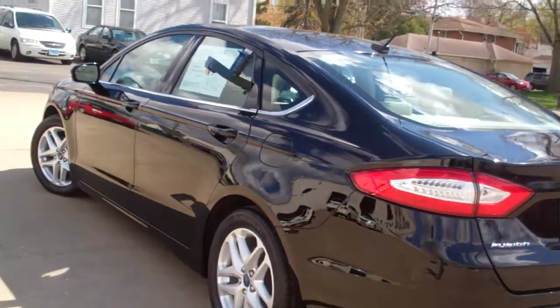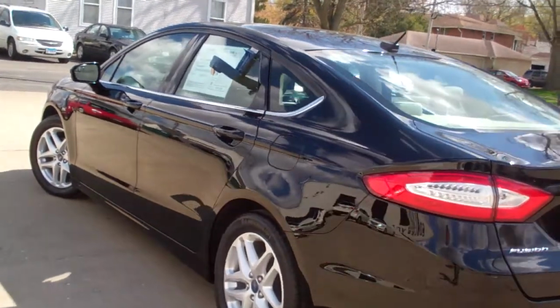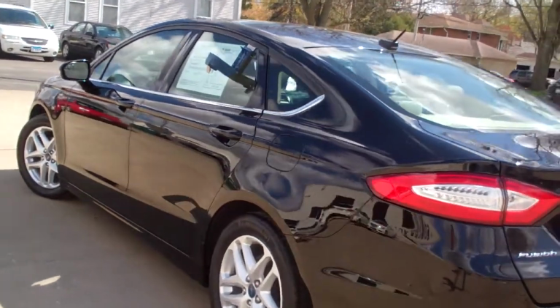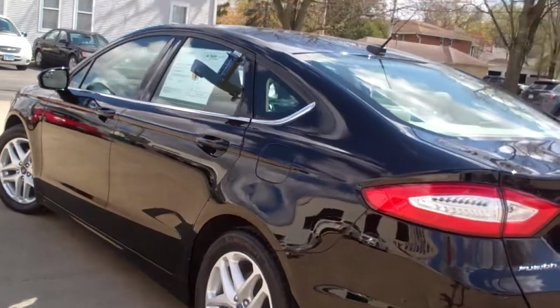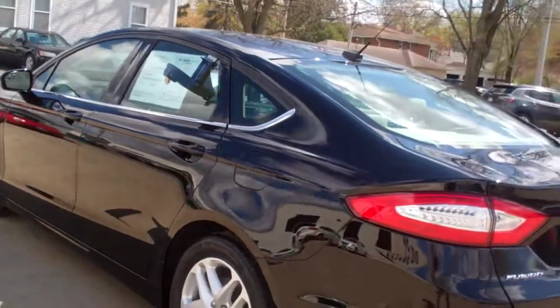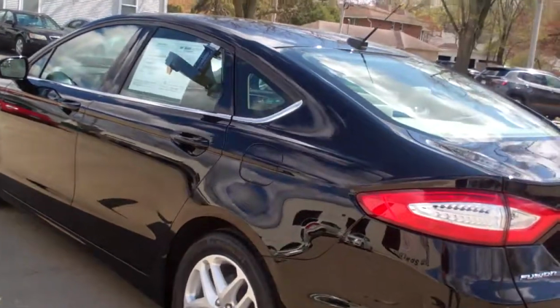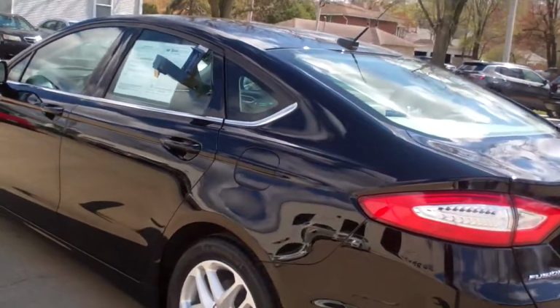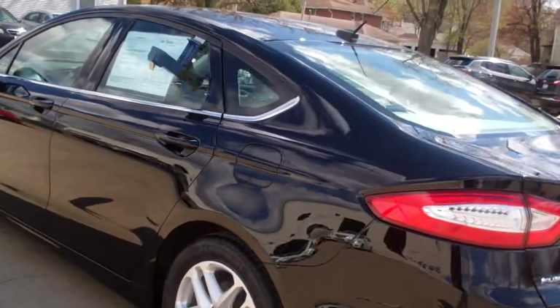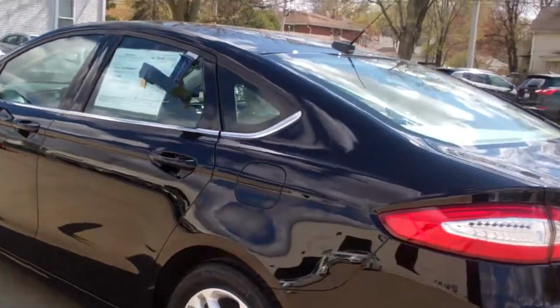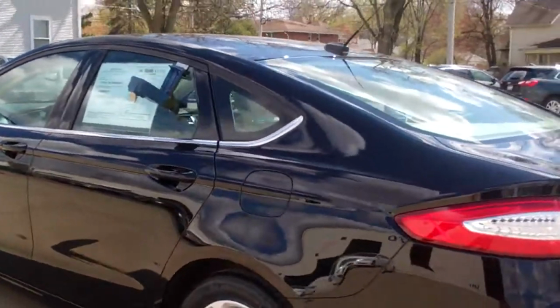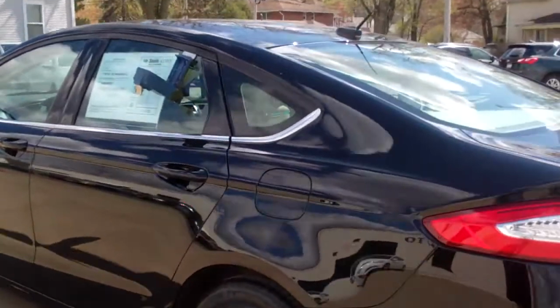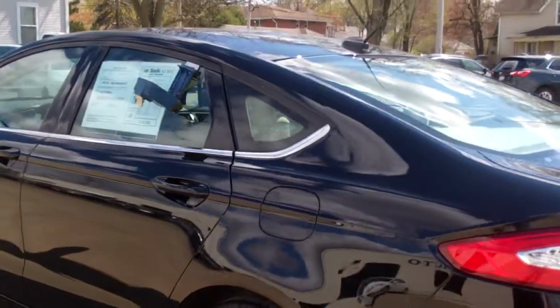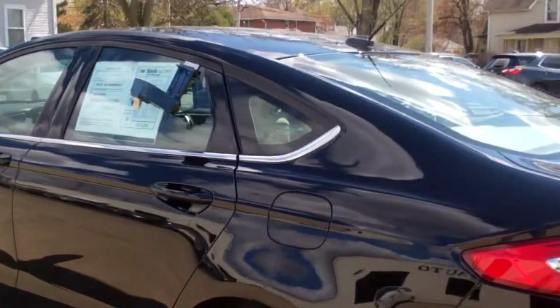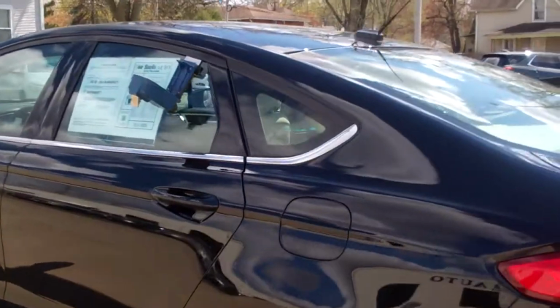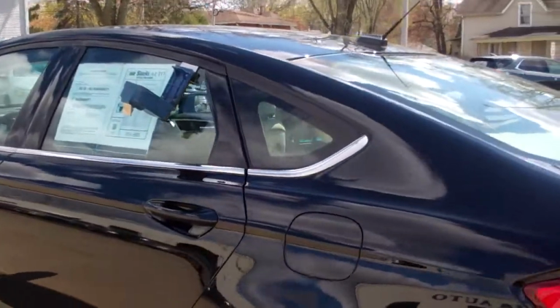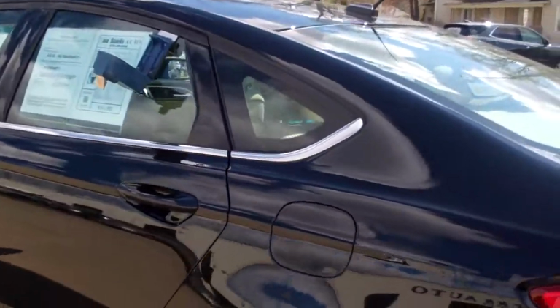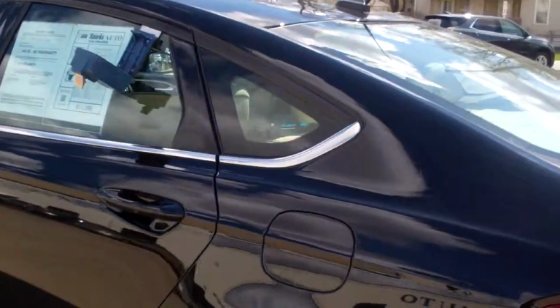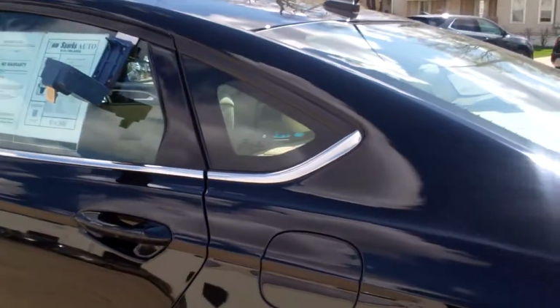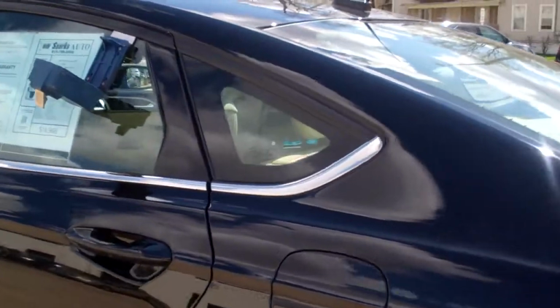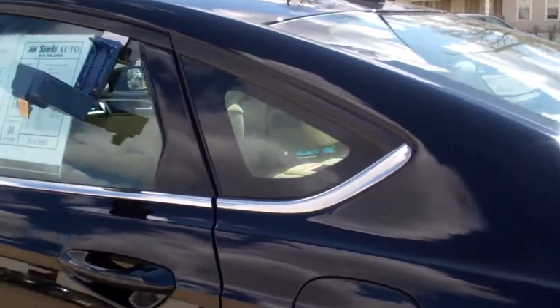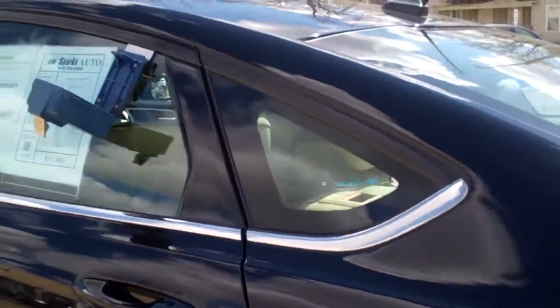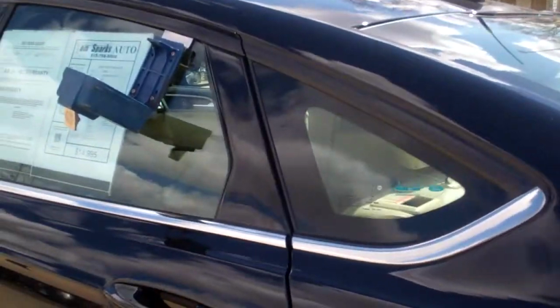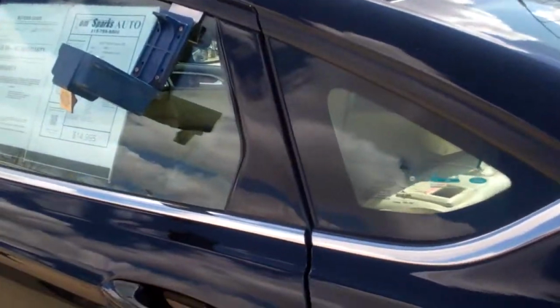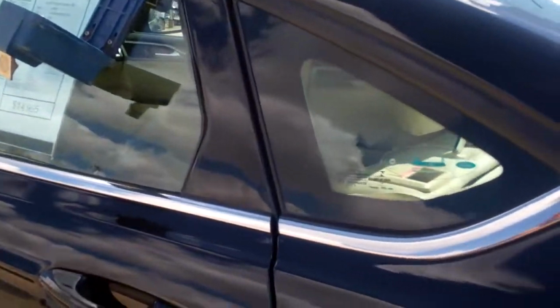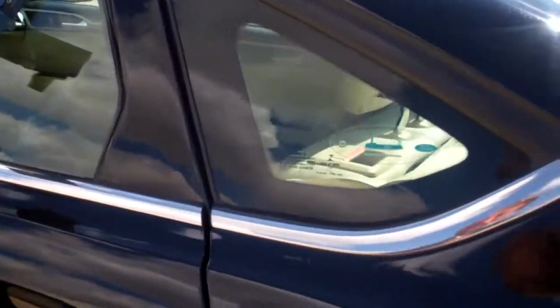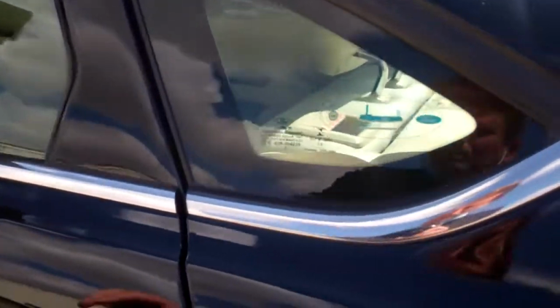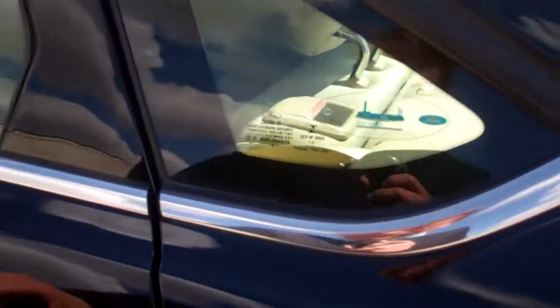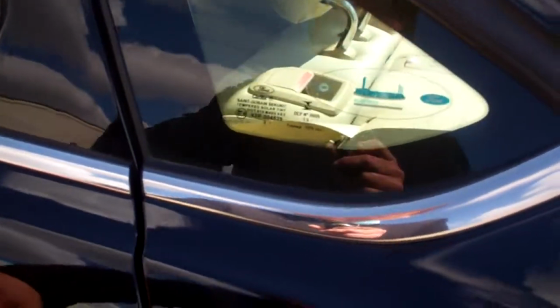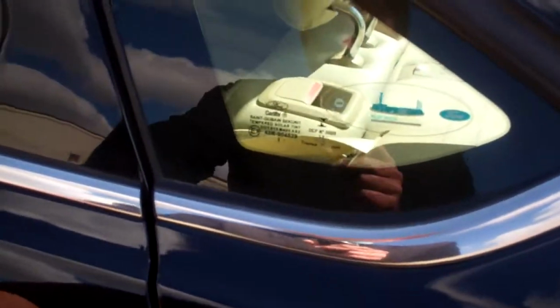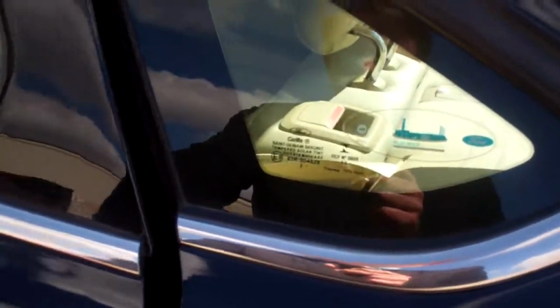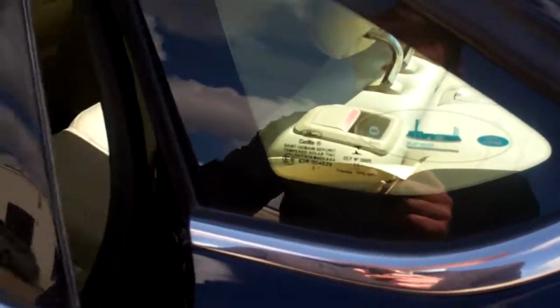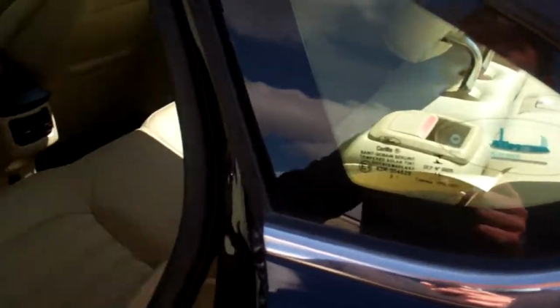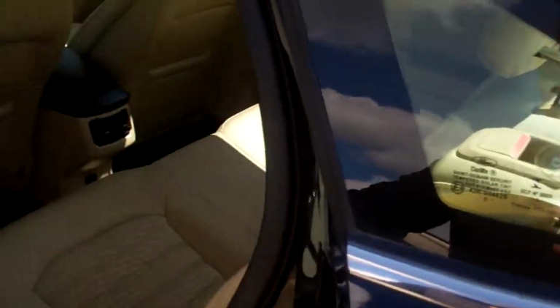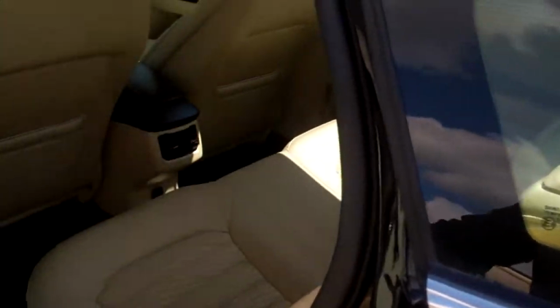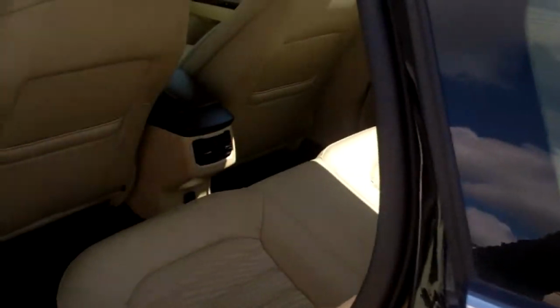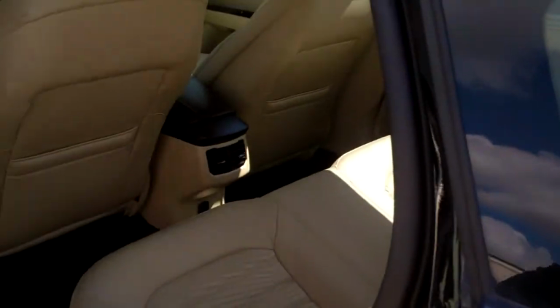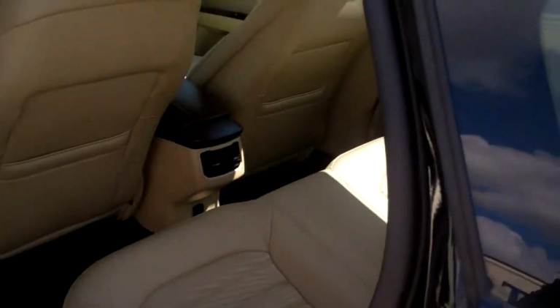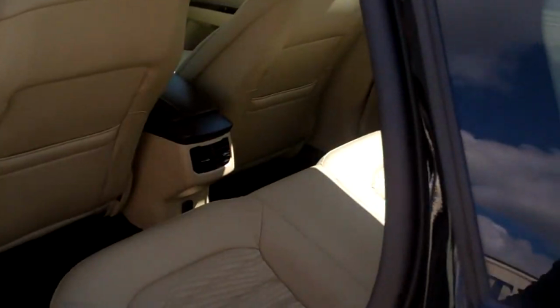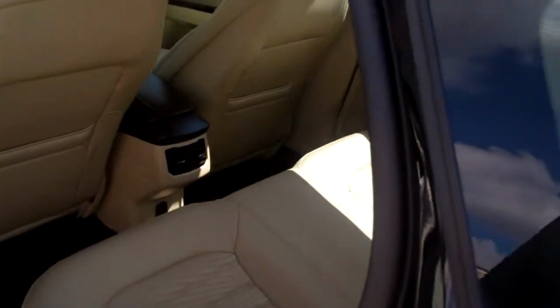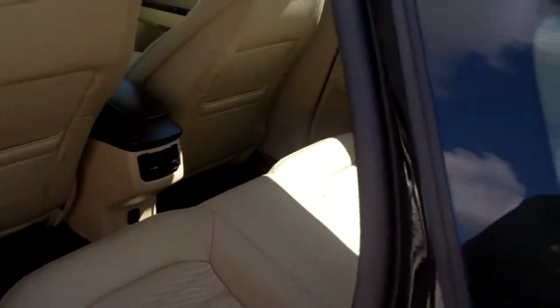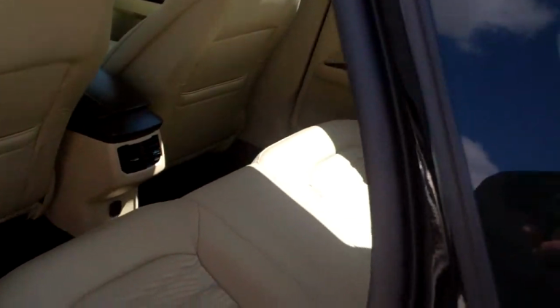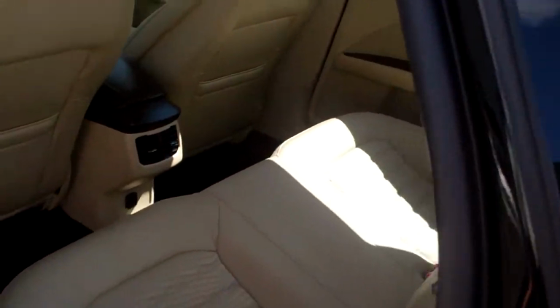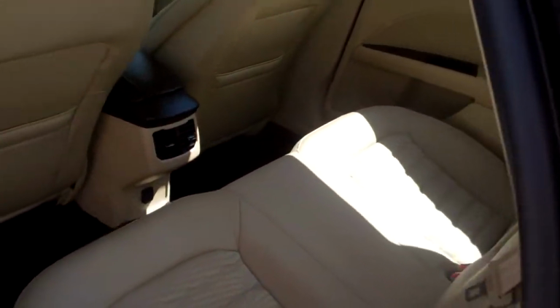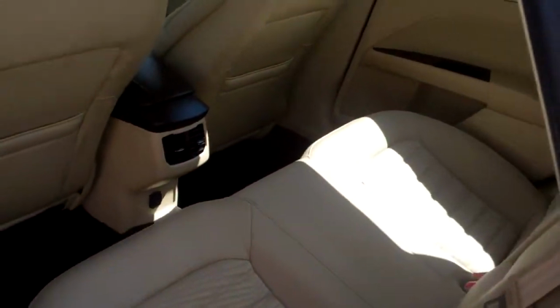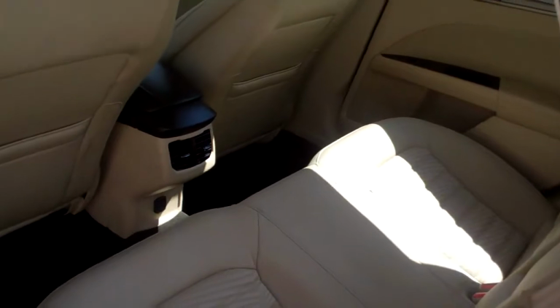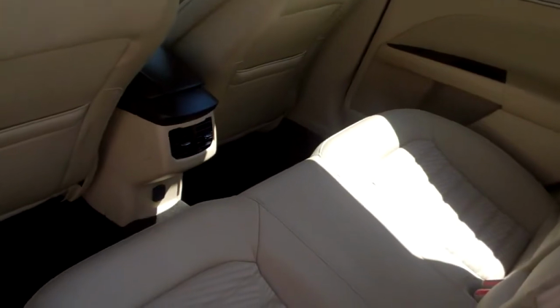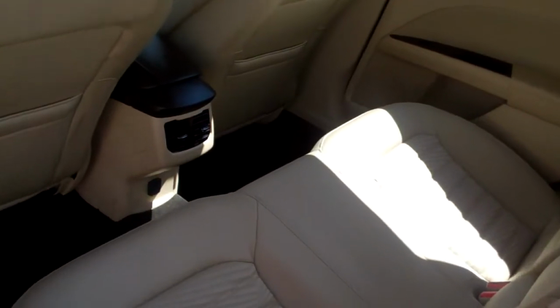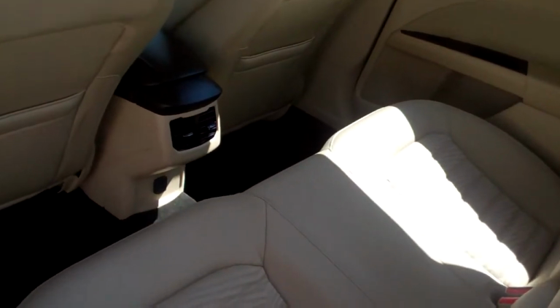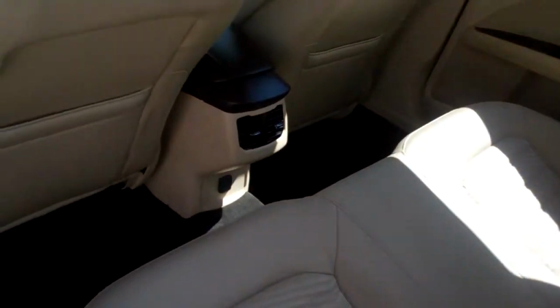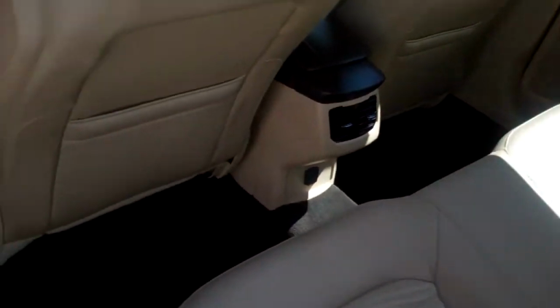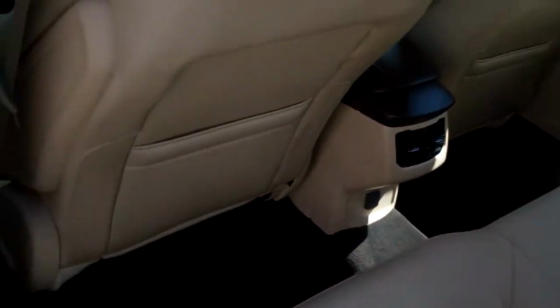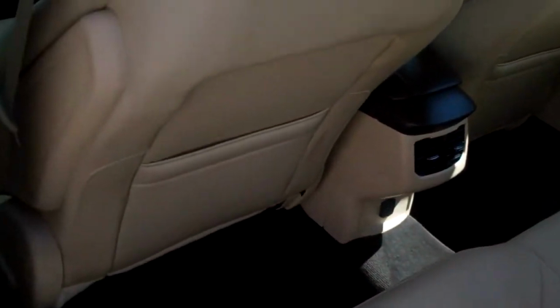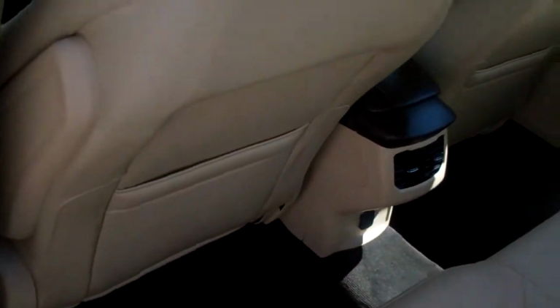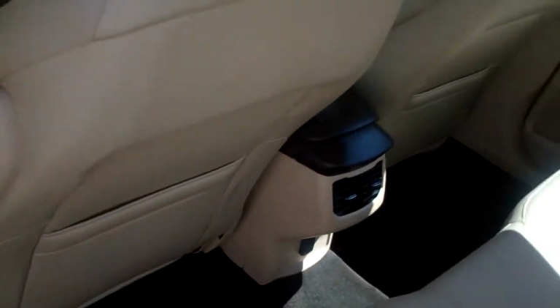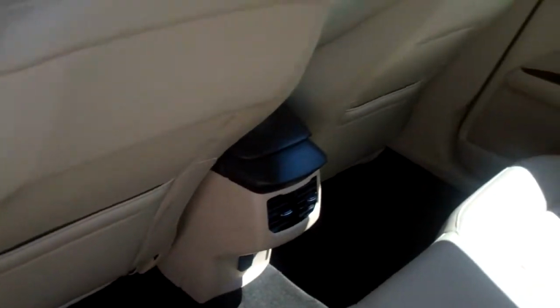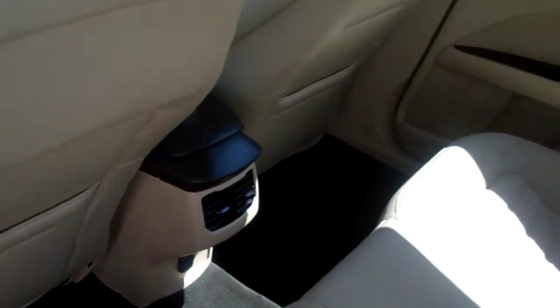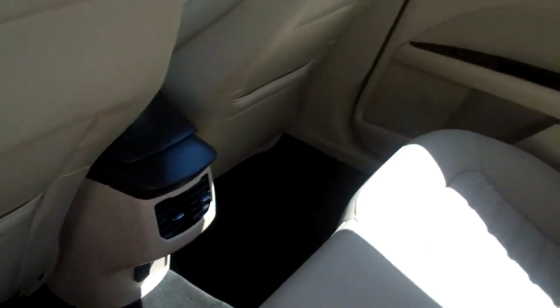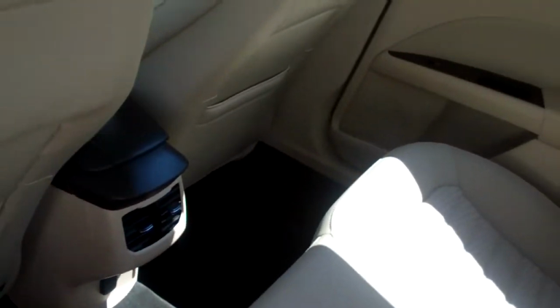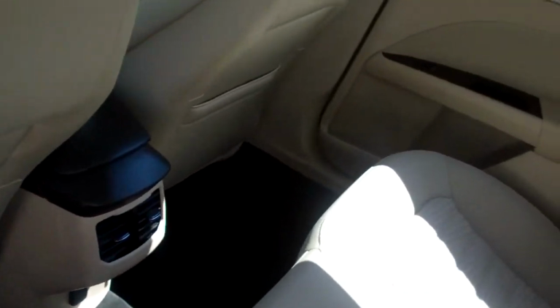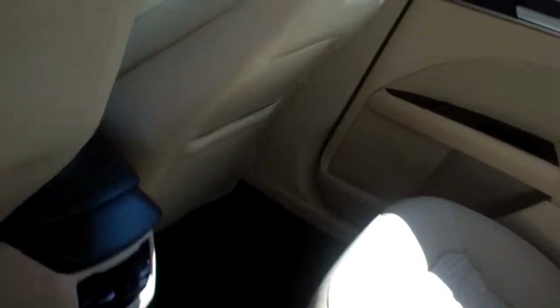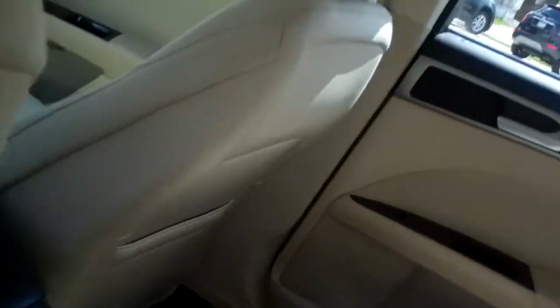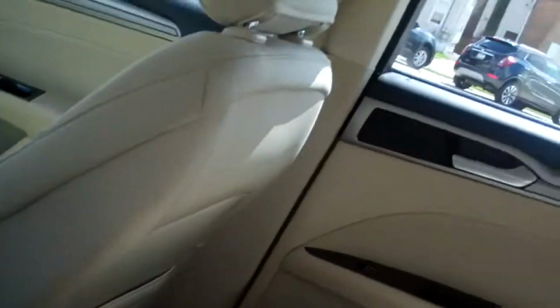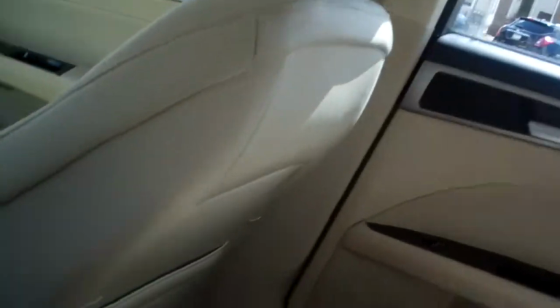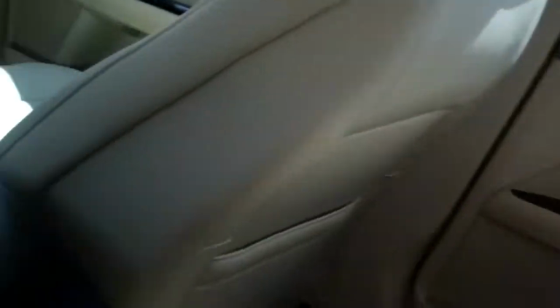Let's check out the inside. Nice, beige cloth — nice and clean in here.